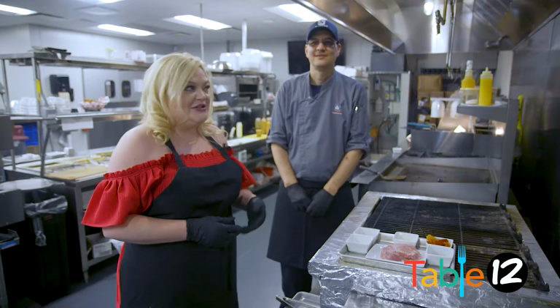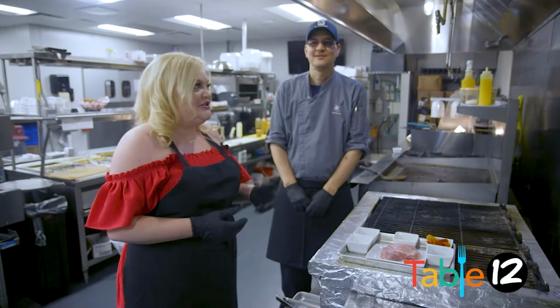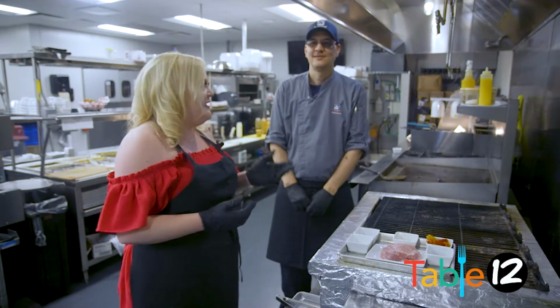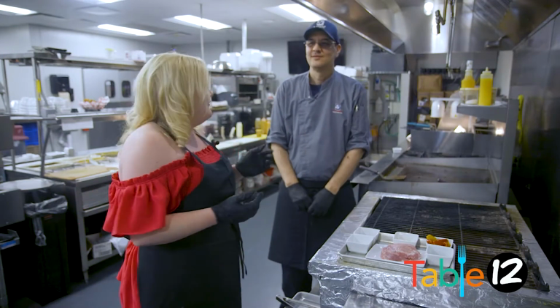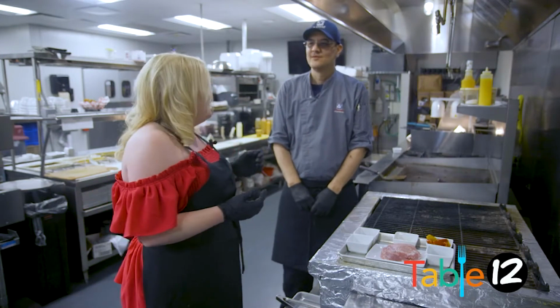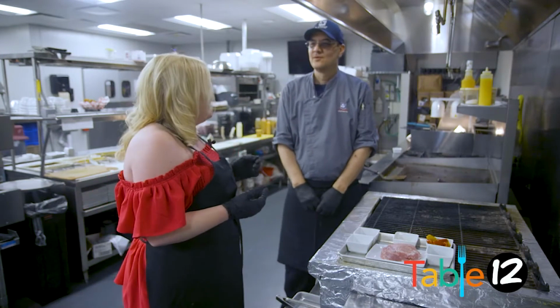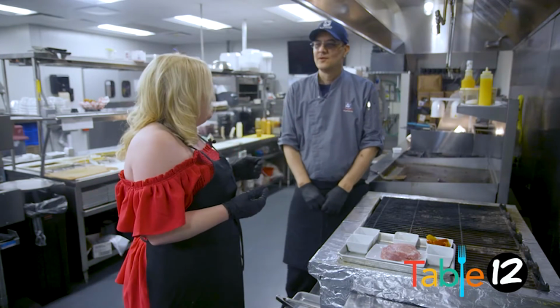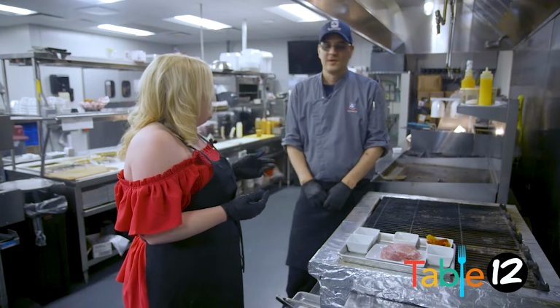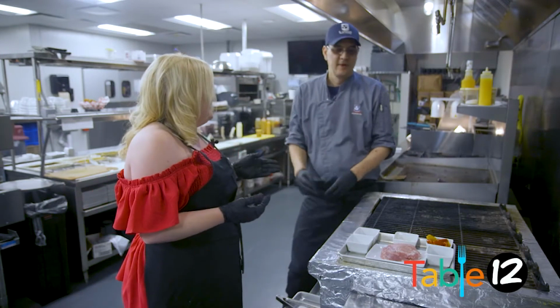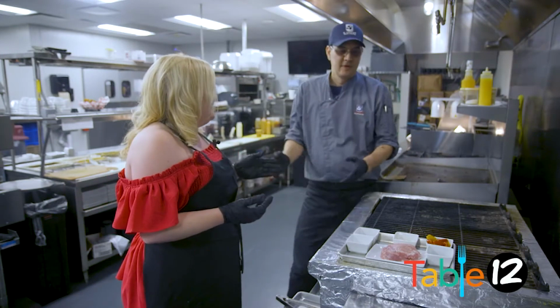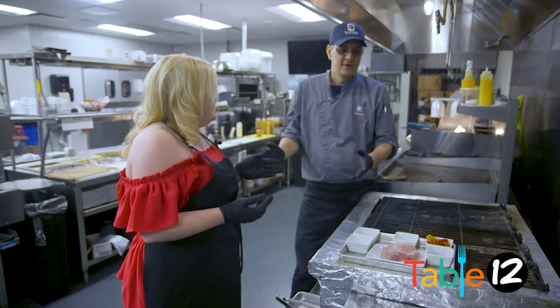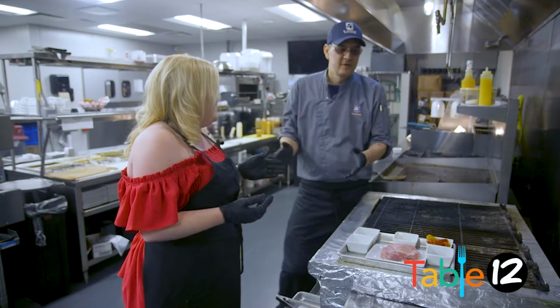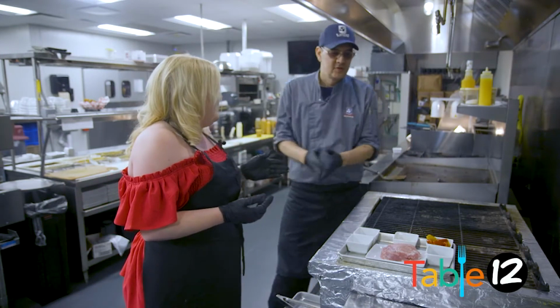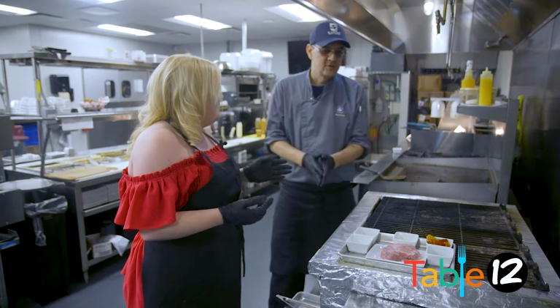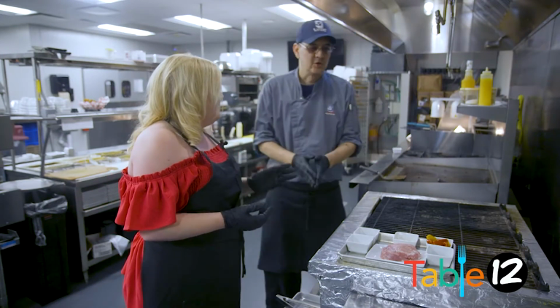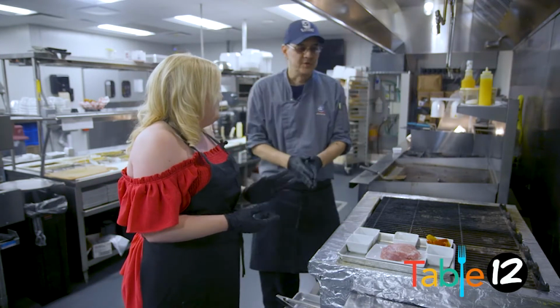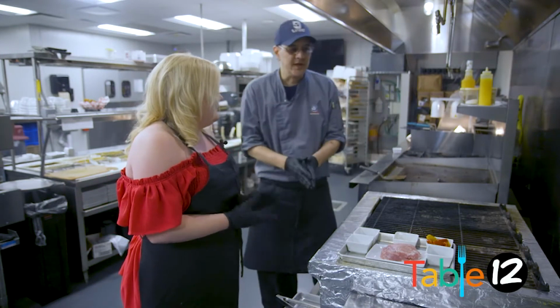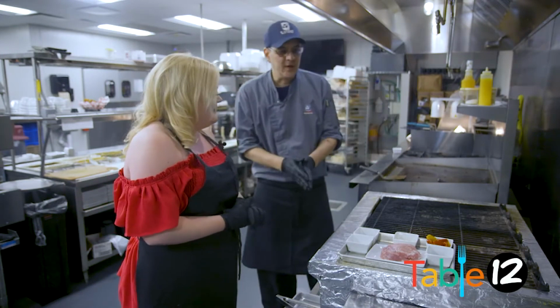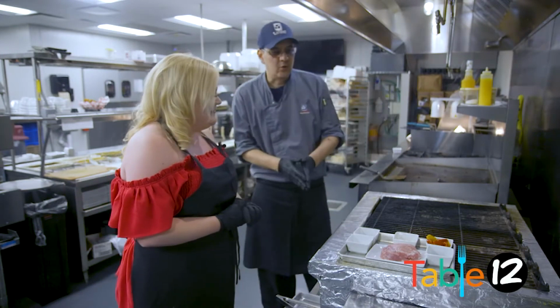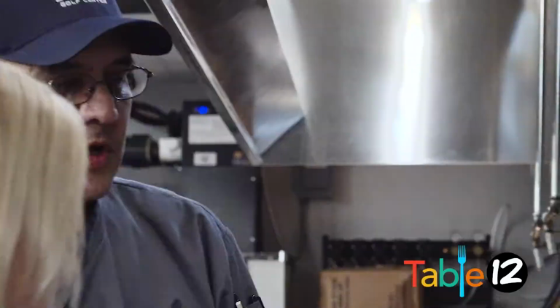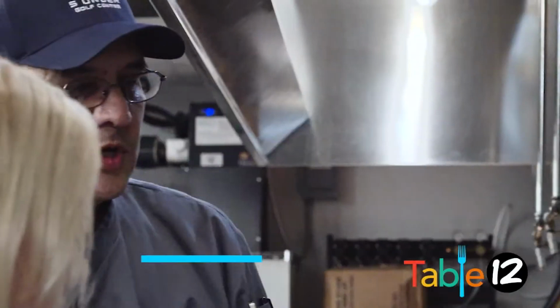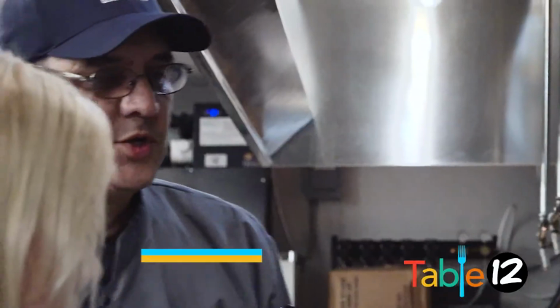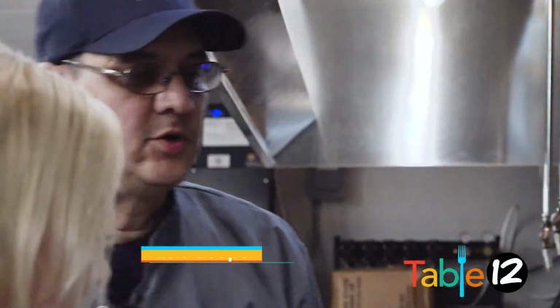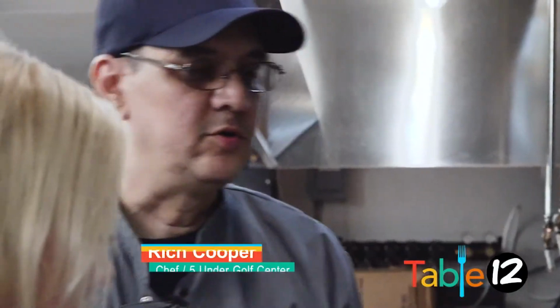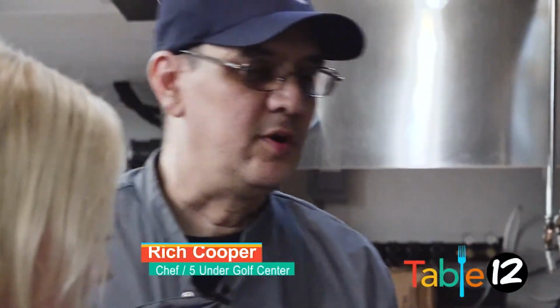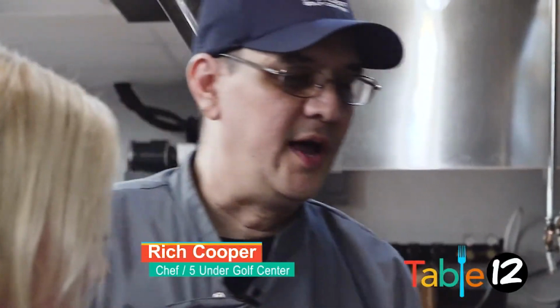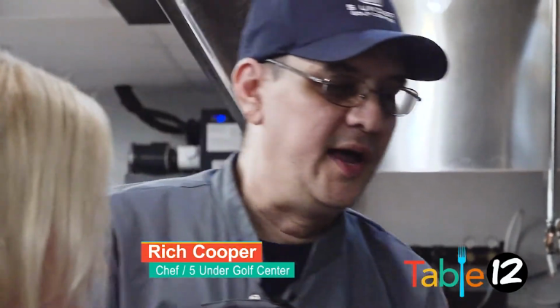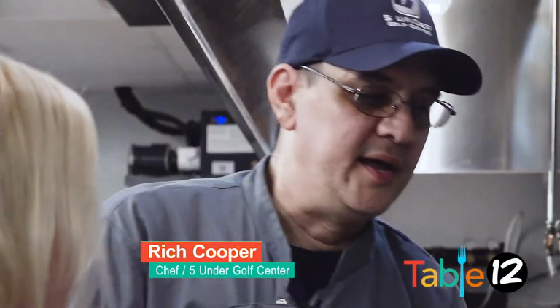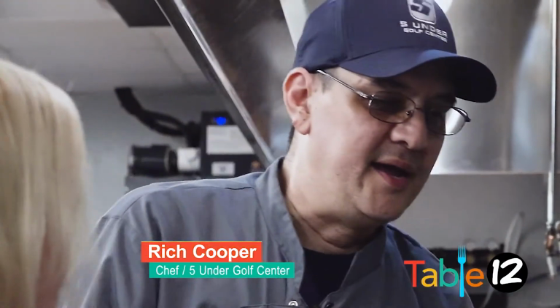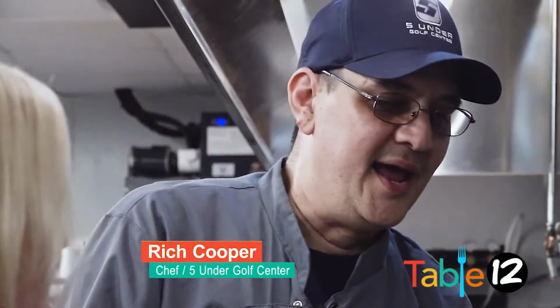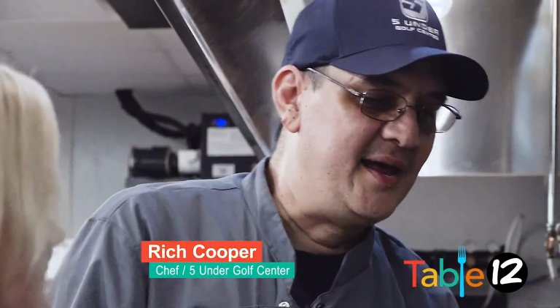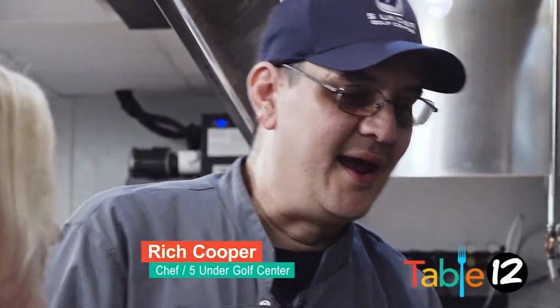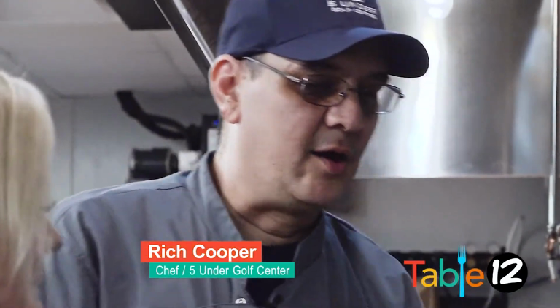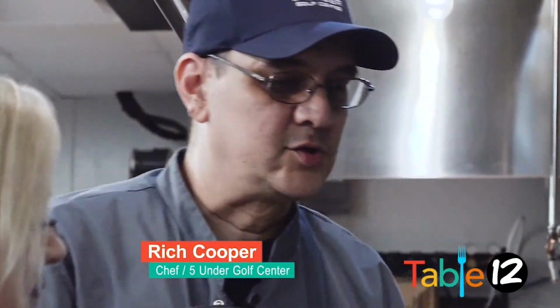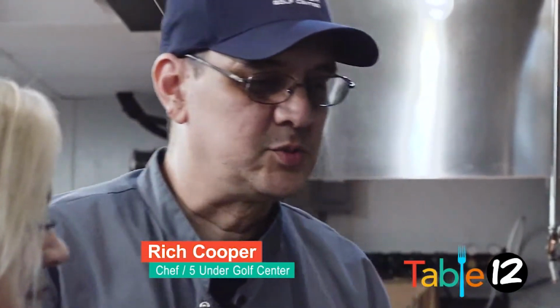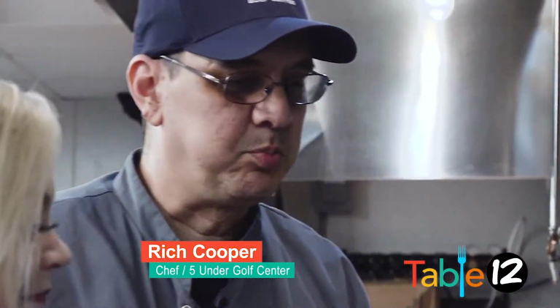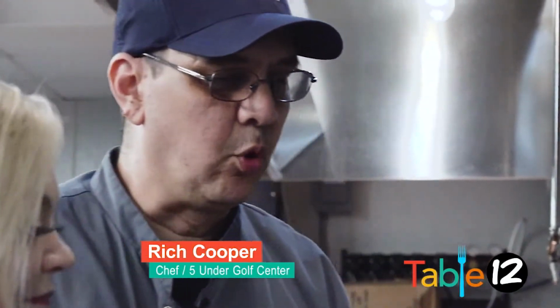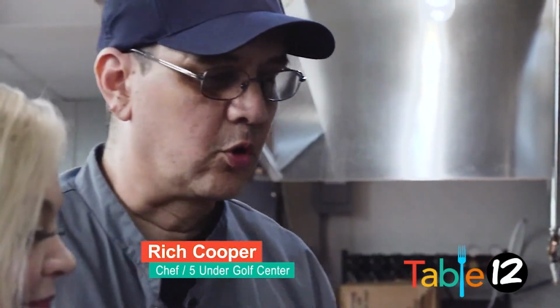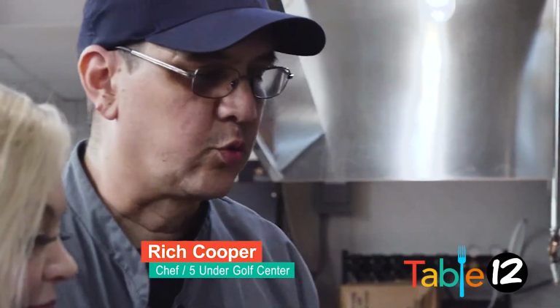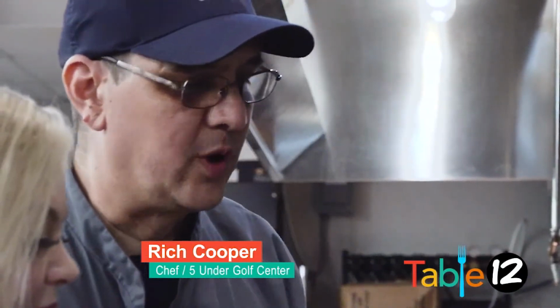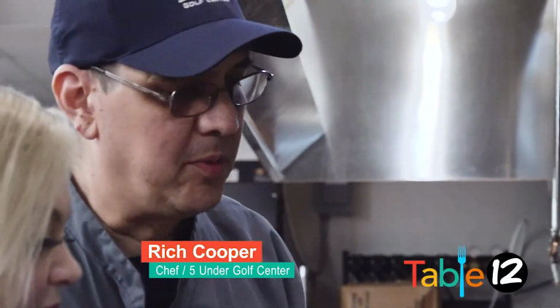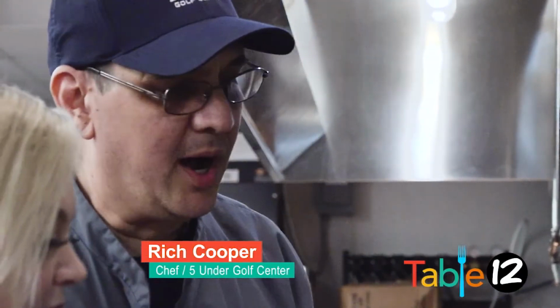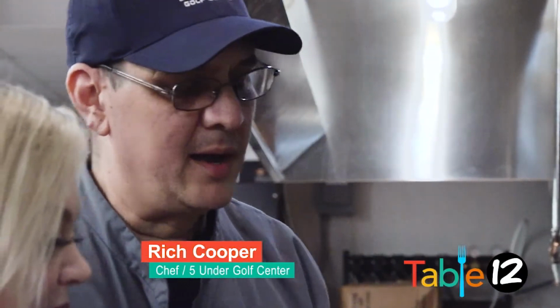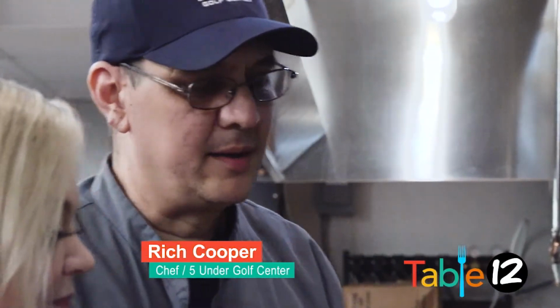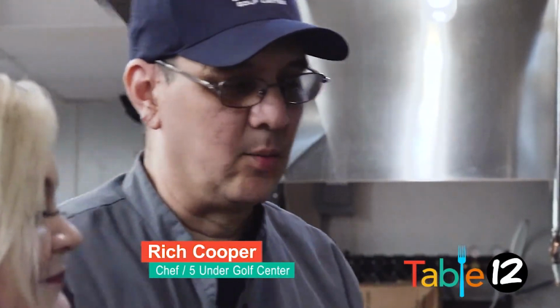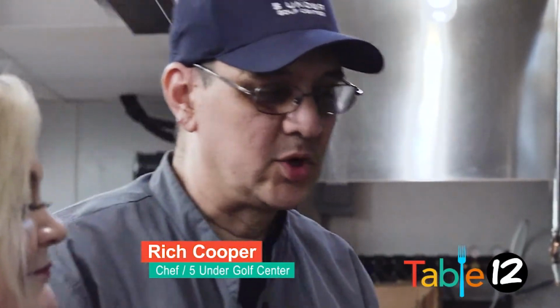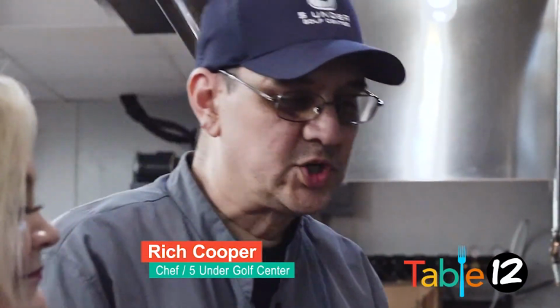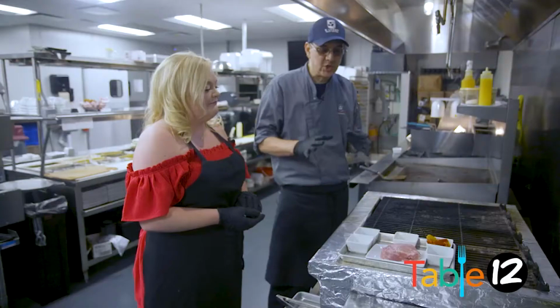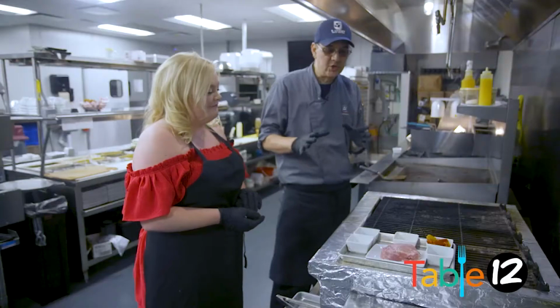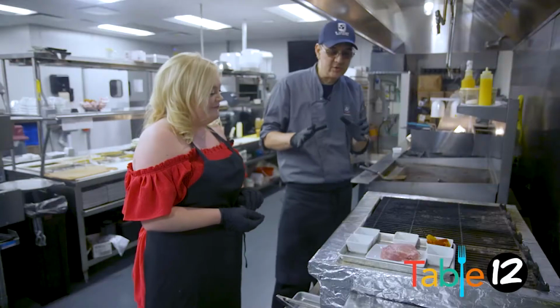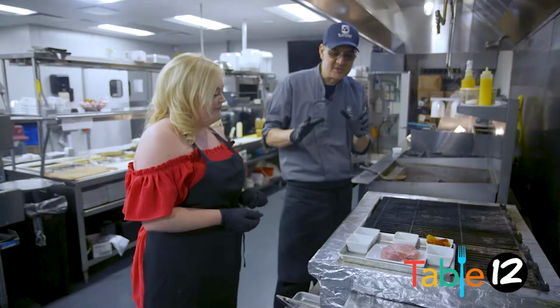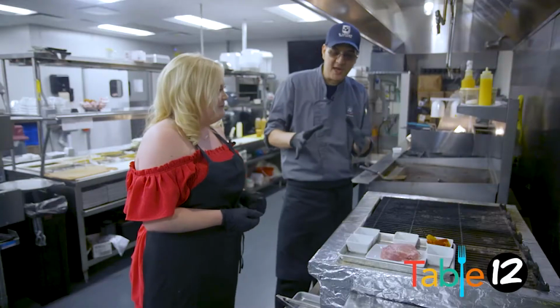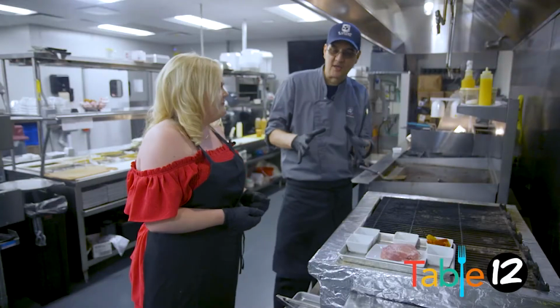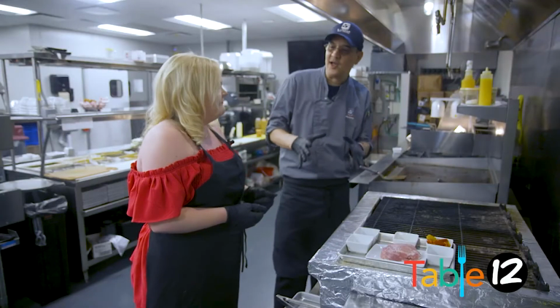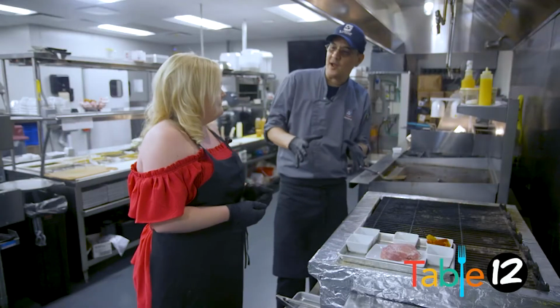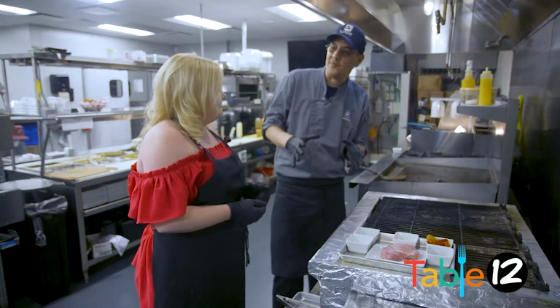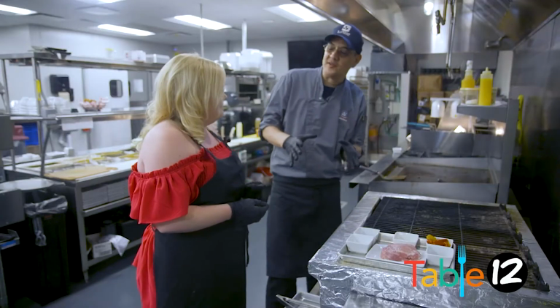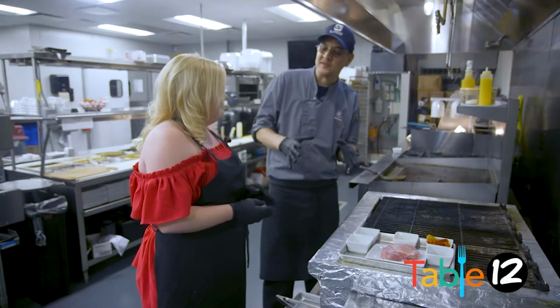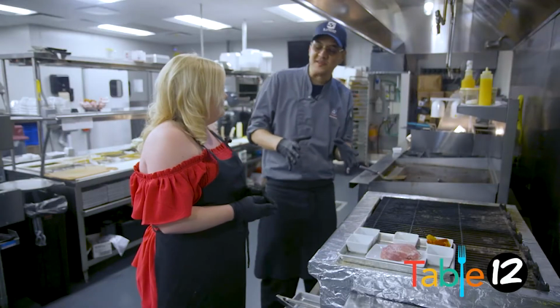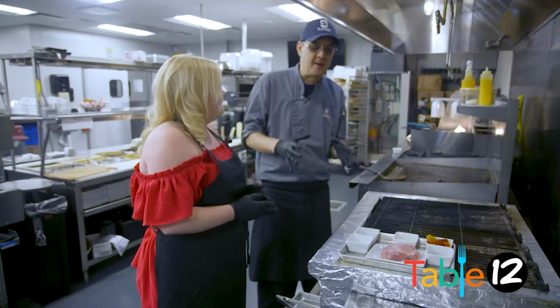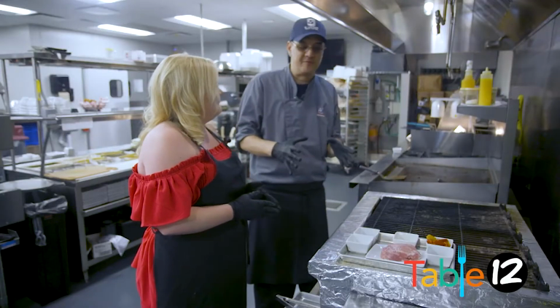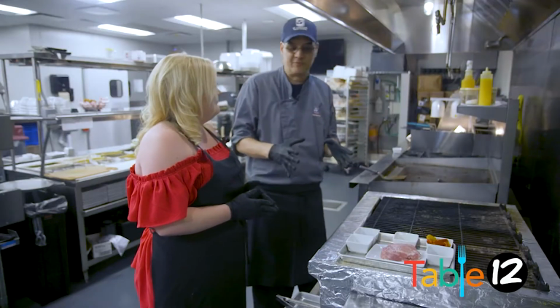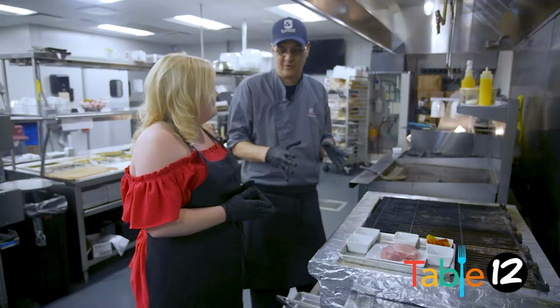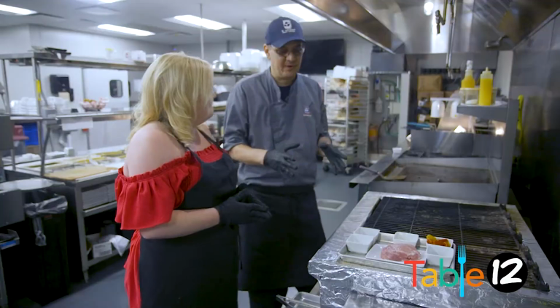Chef, what's on the menu today? So today we're gonna do an 8 ounce pork ribeye, and I'm gonna show you exactly how to make this happen for you.